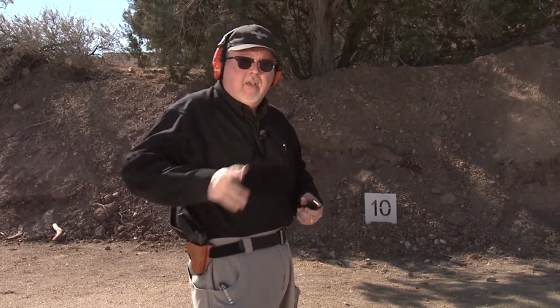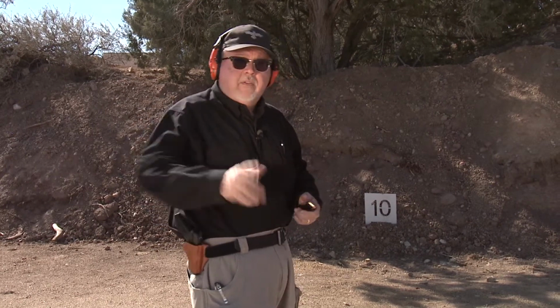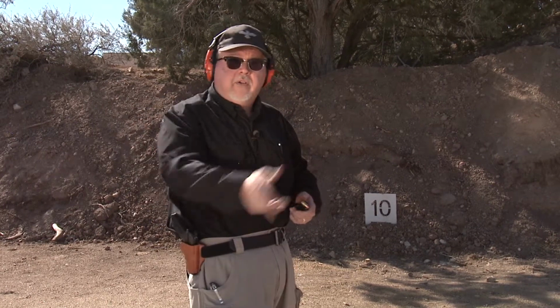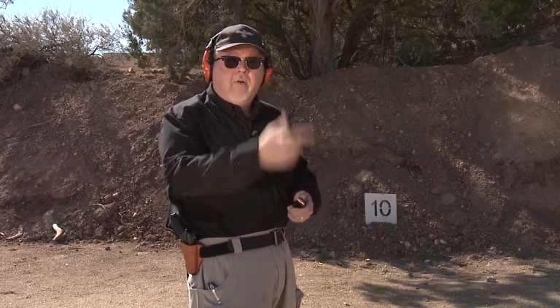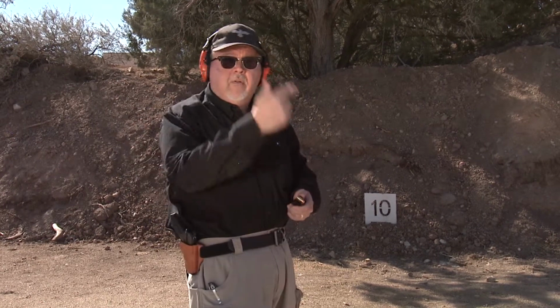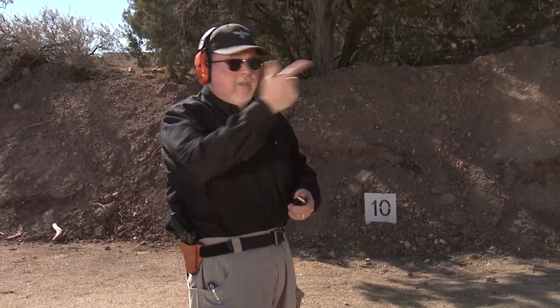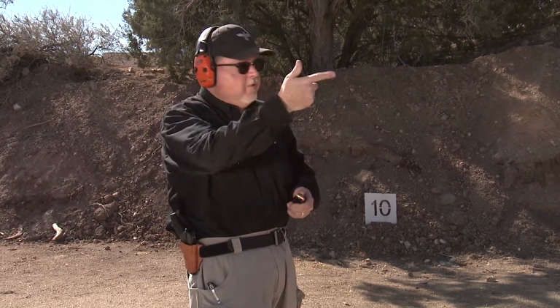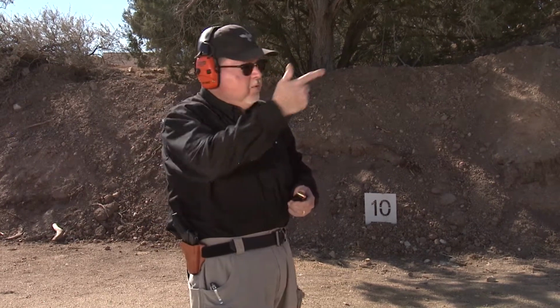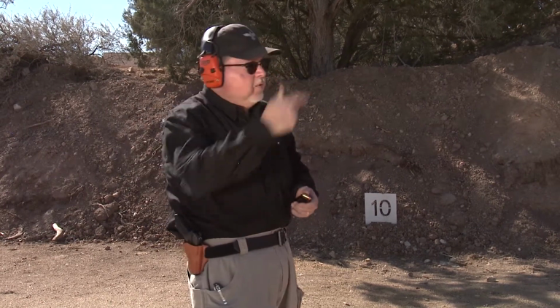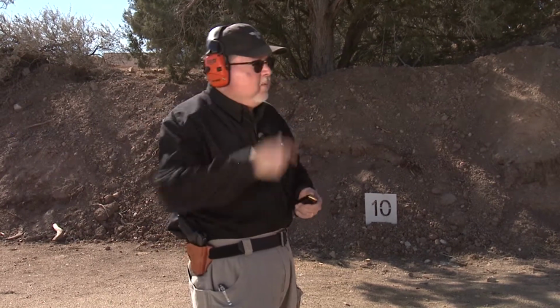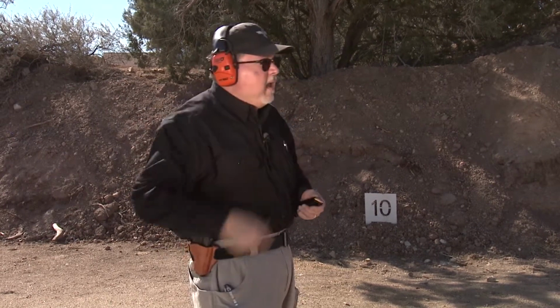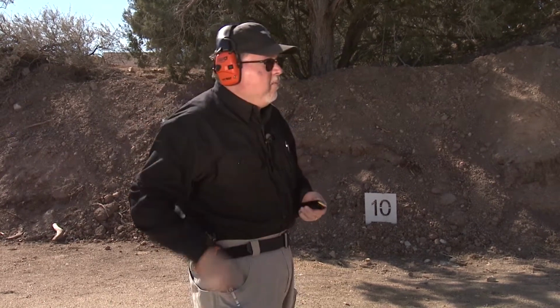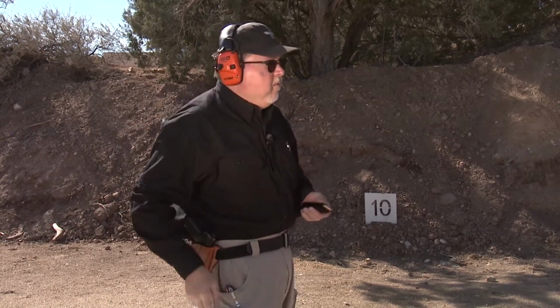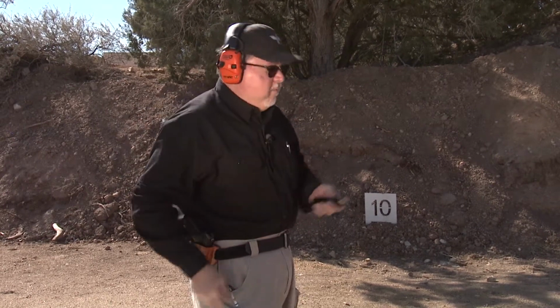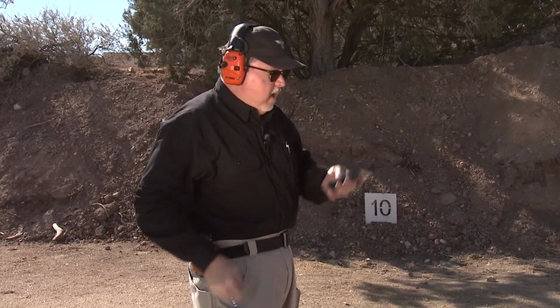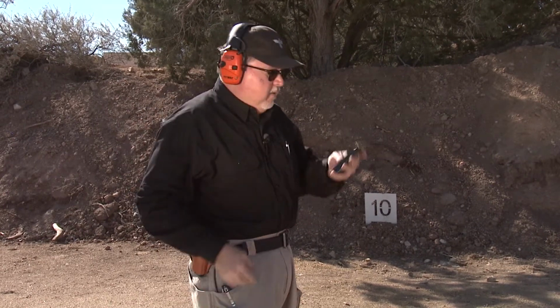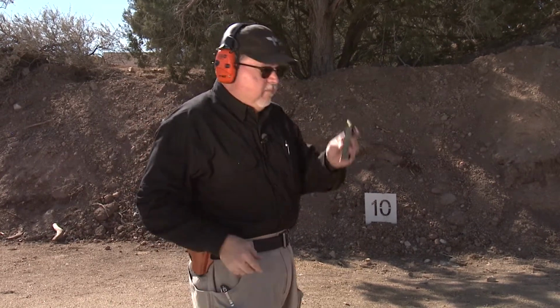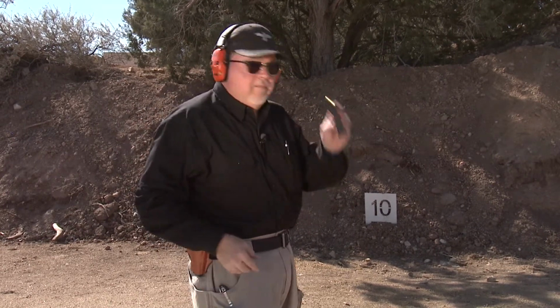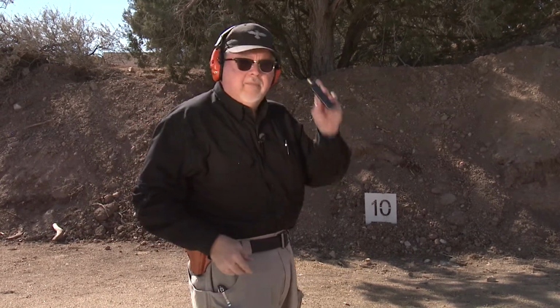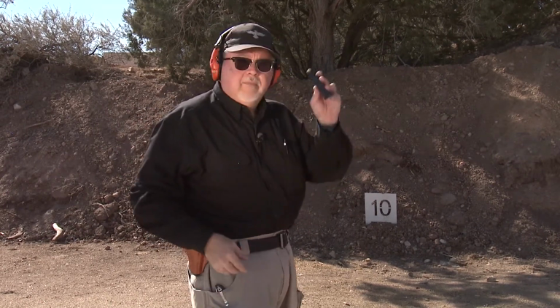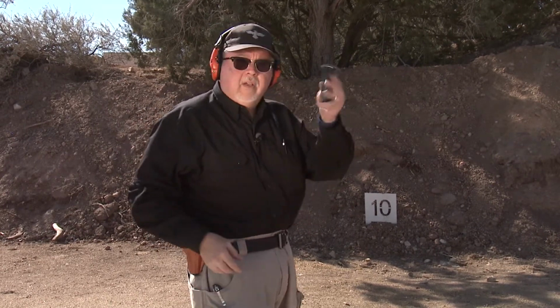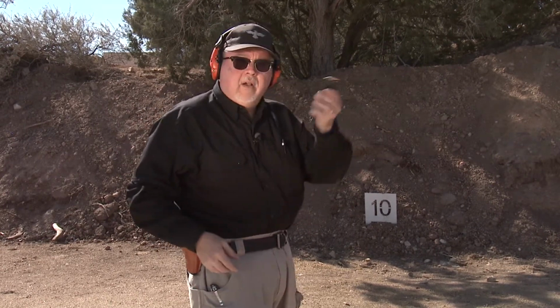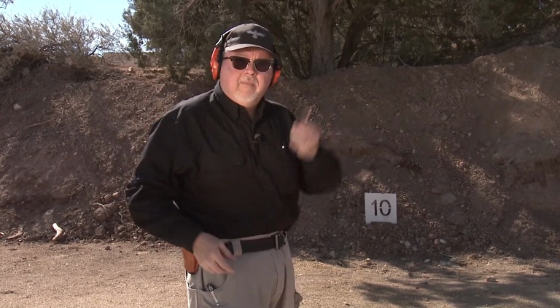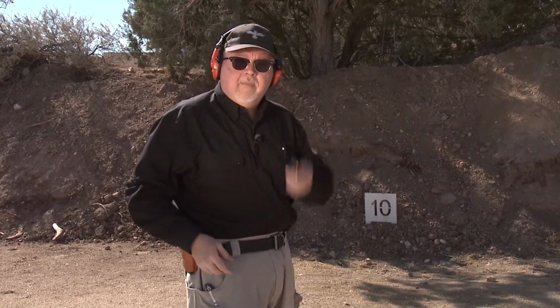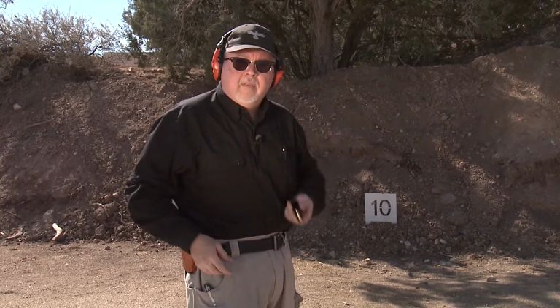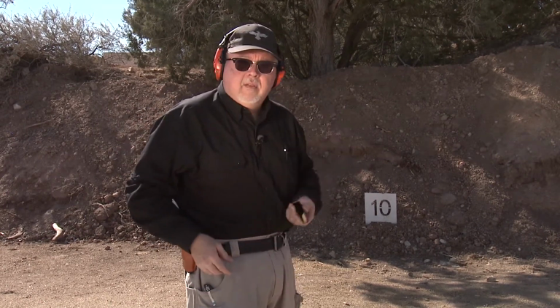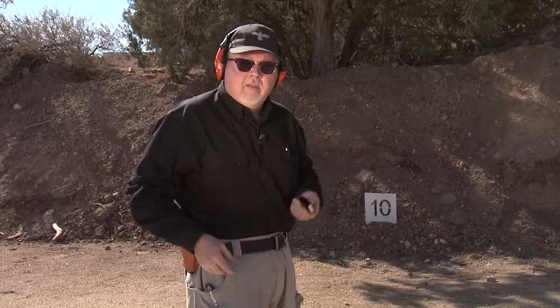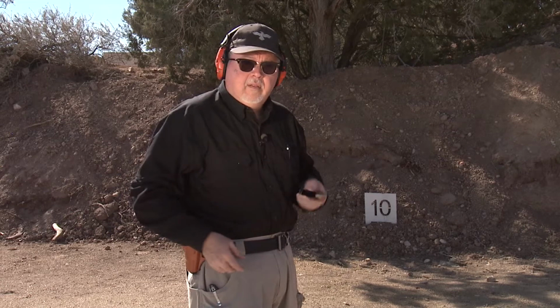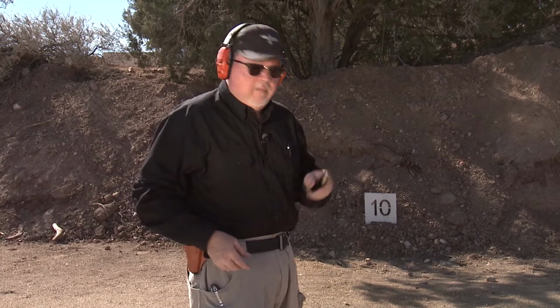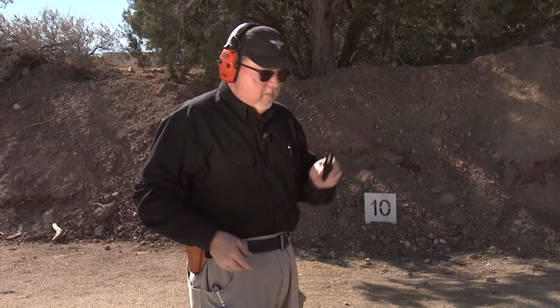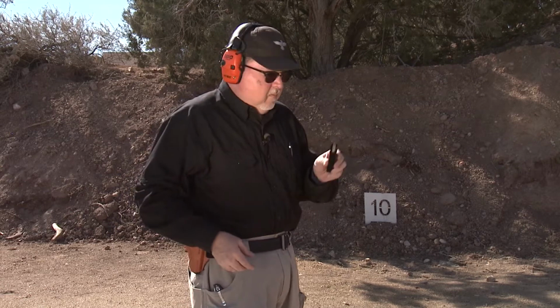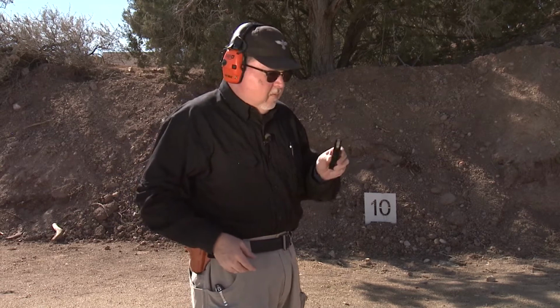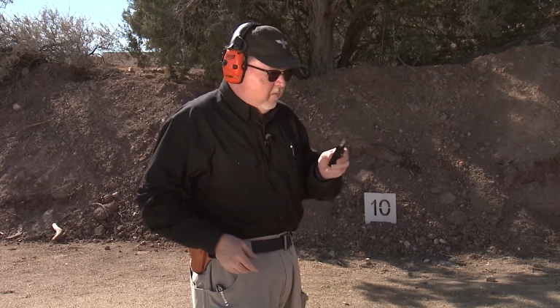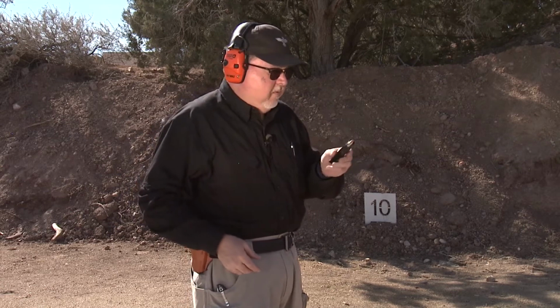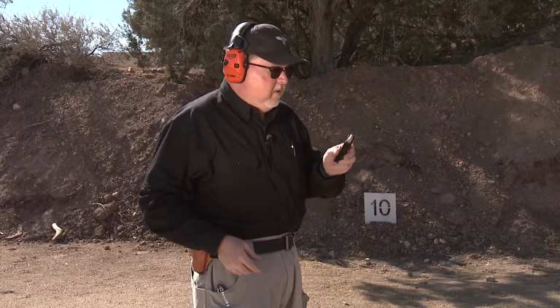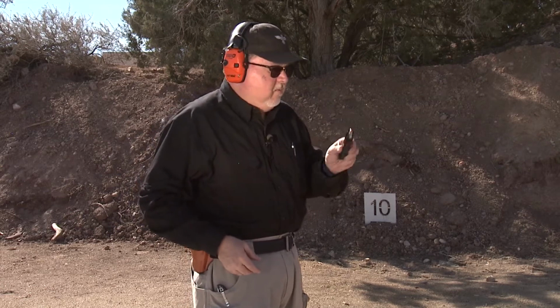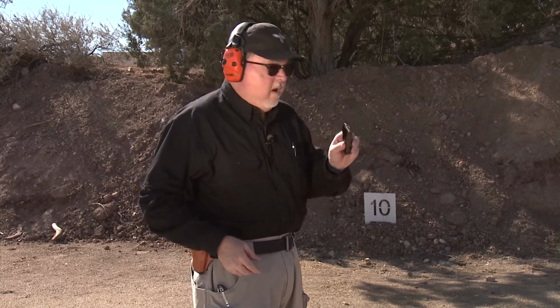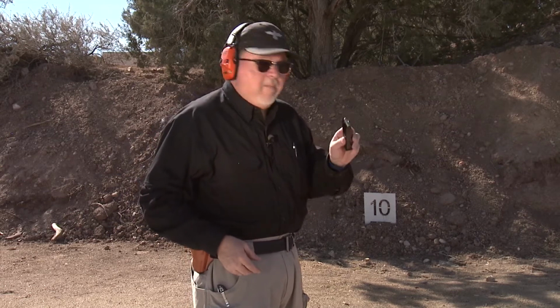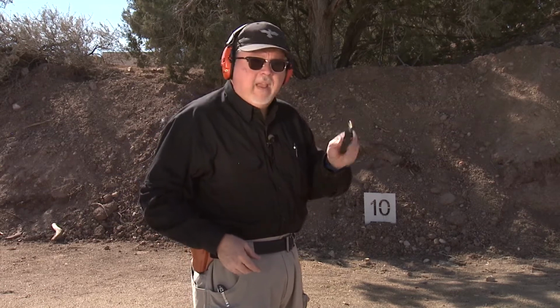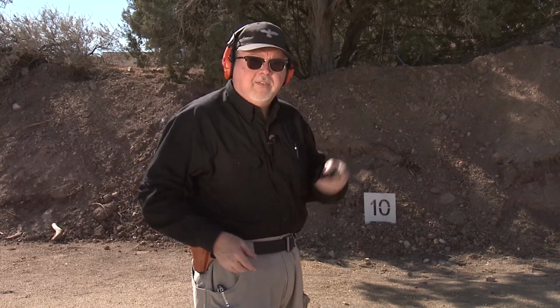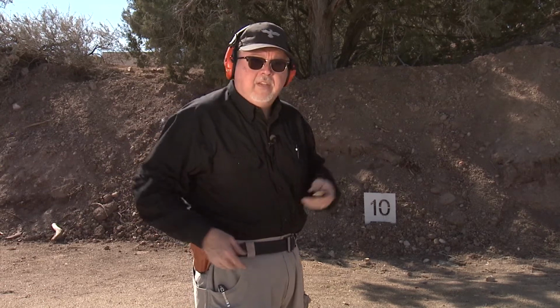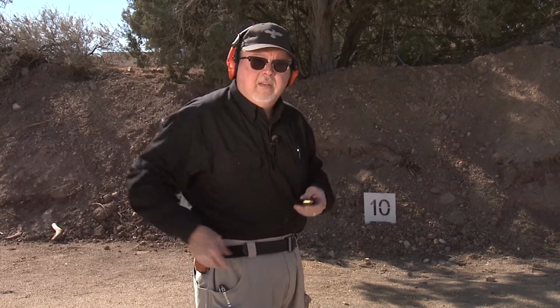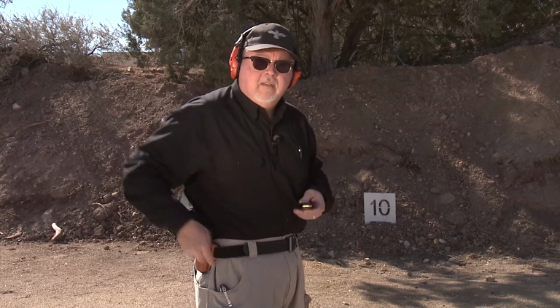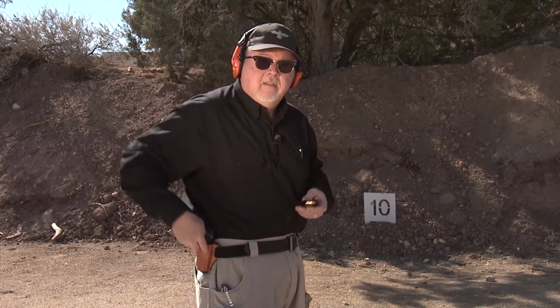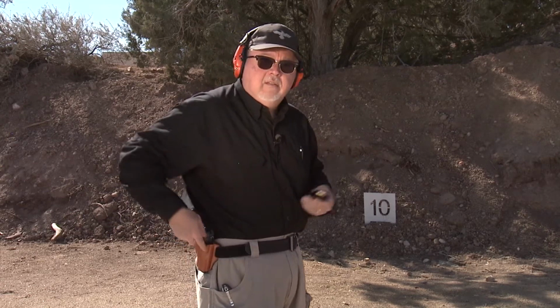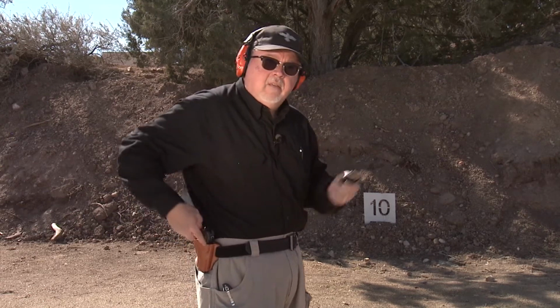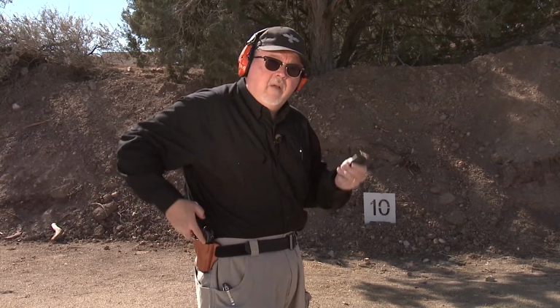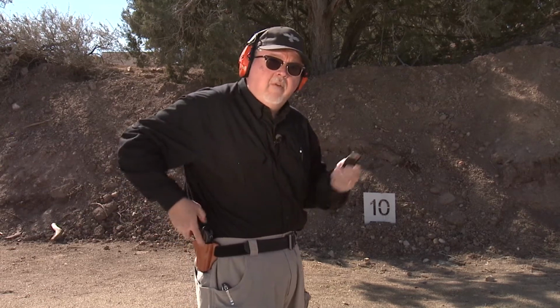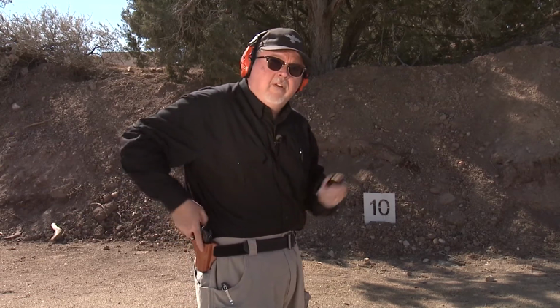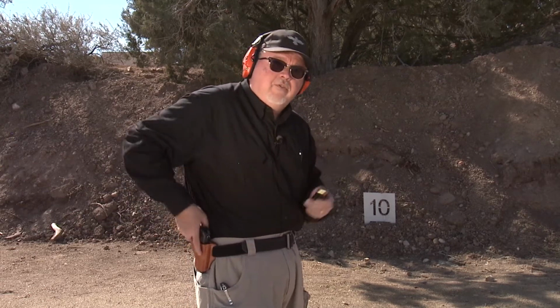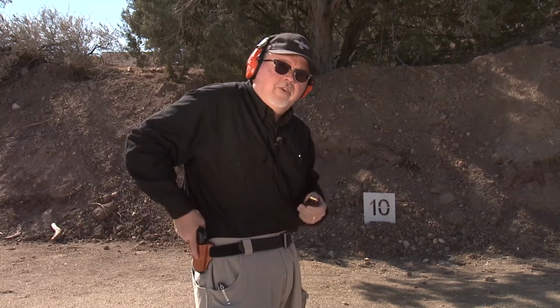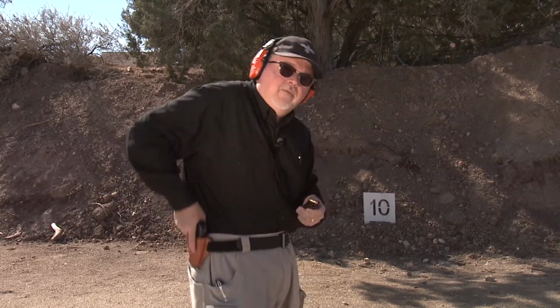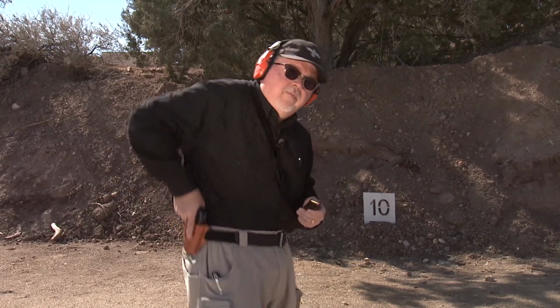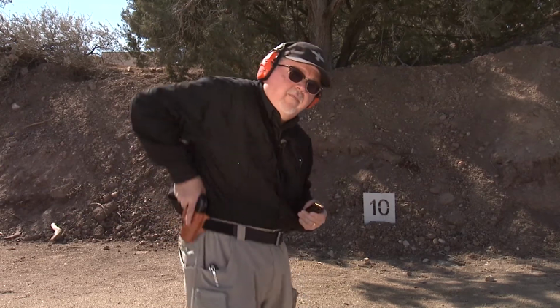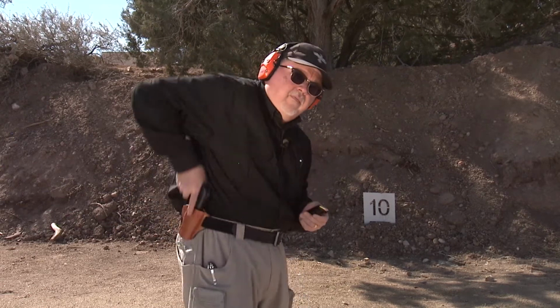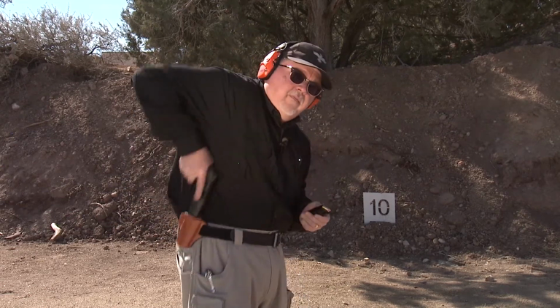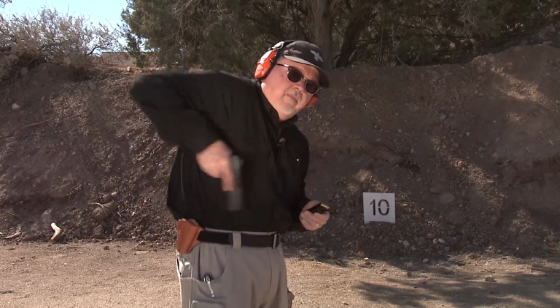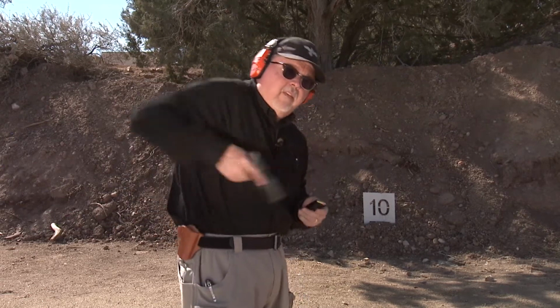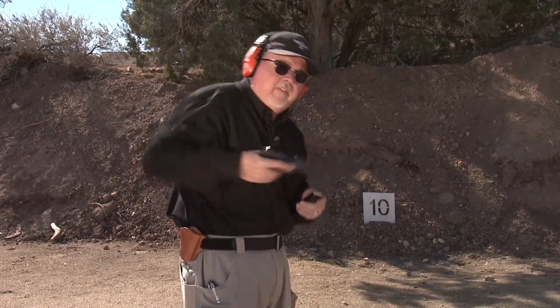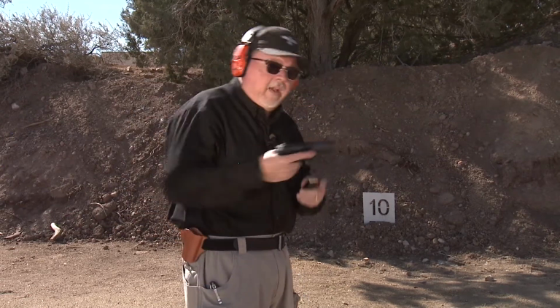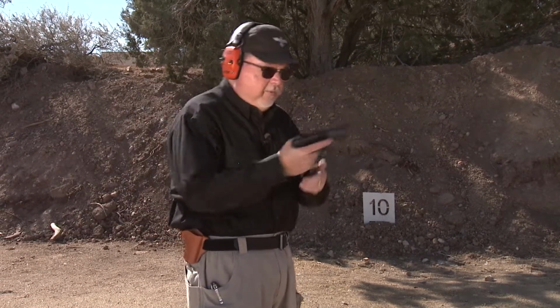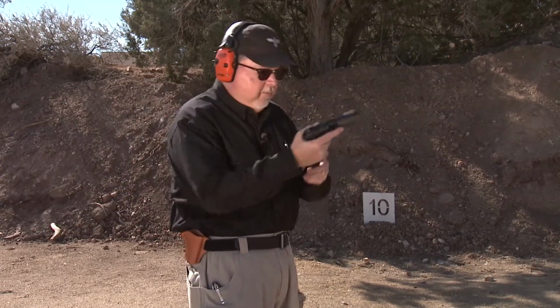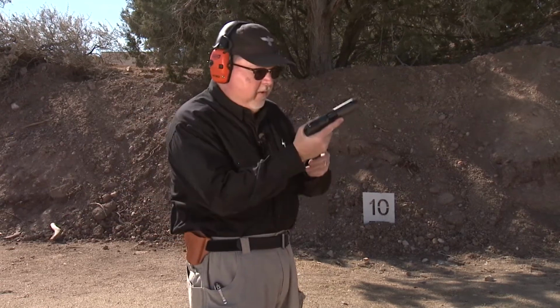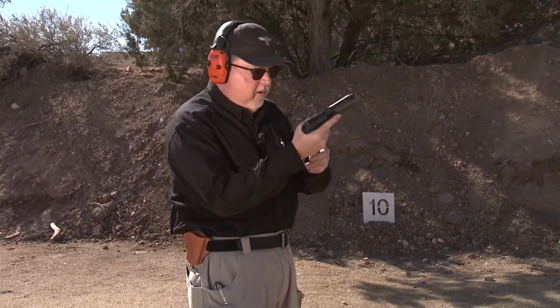So let's shoot some ammo. I've got a 15-round magazine. I'm ready to shoot. Let's have some fun.